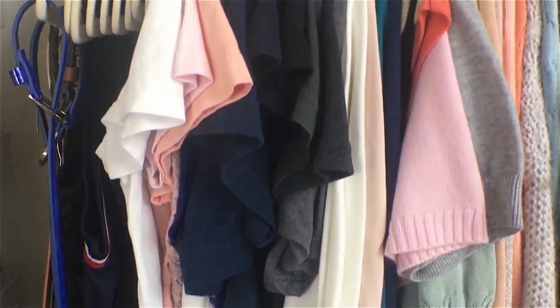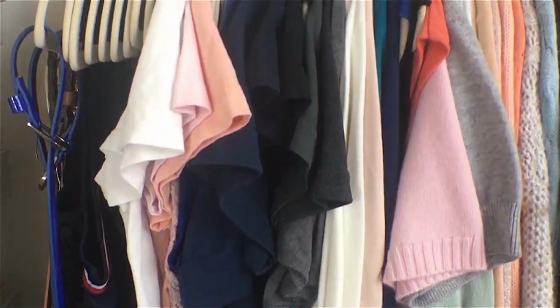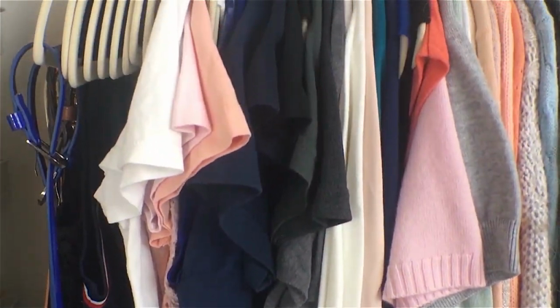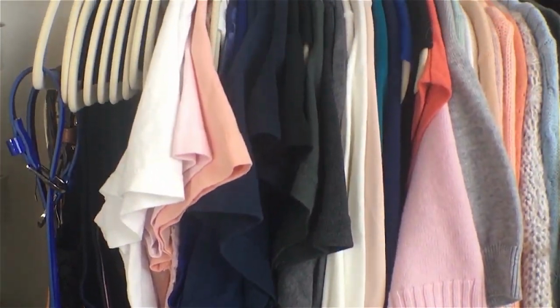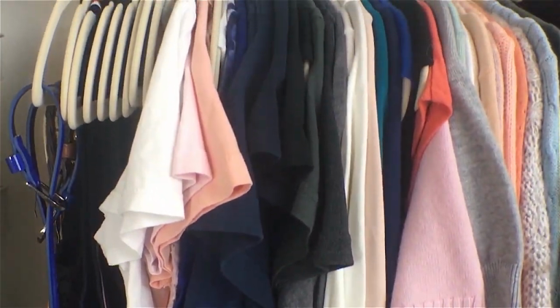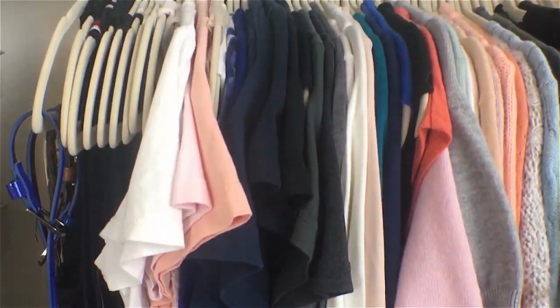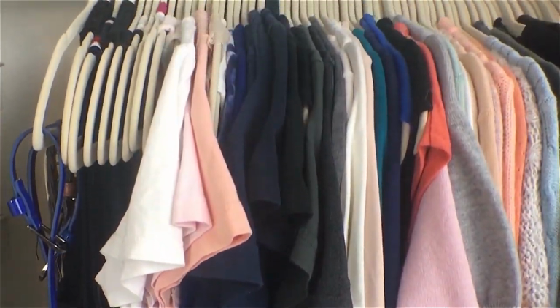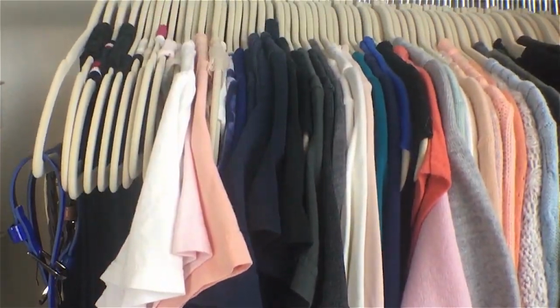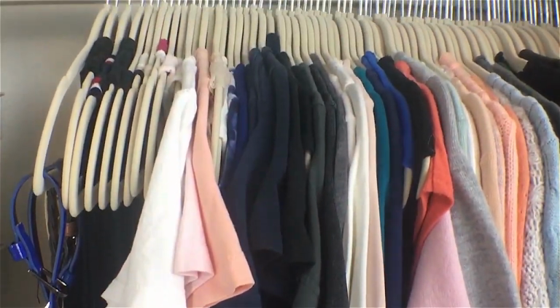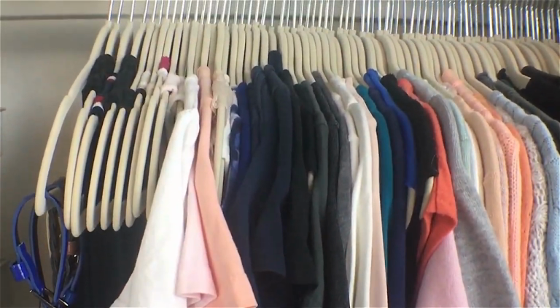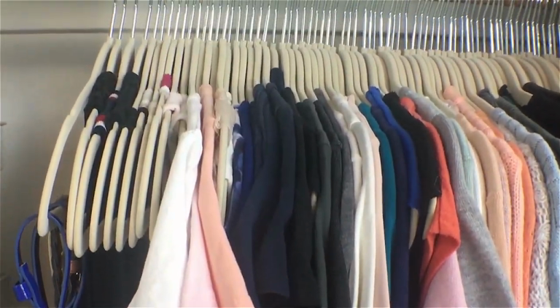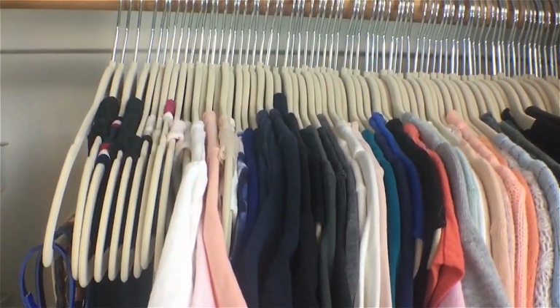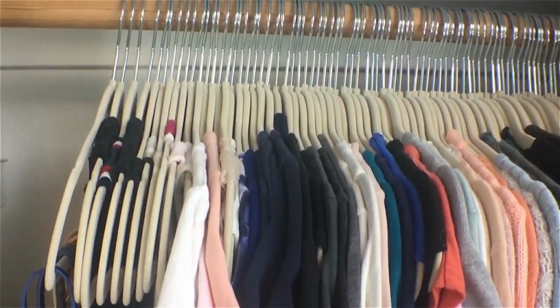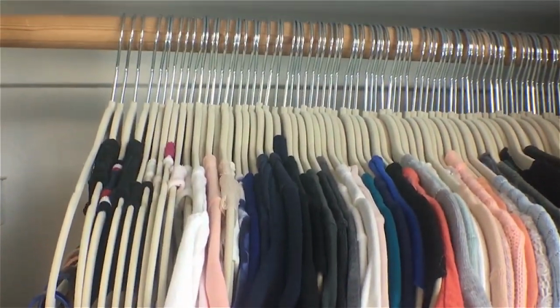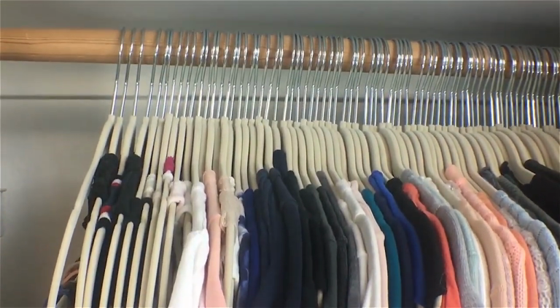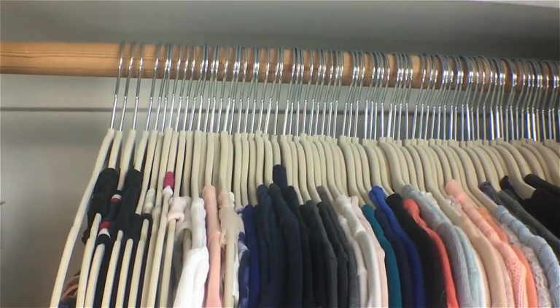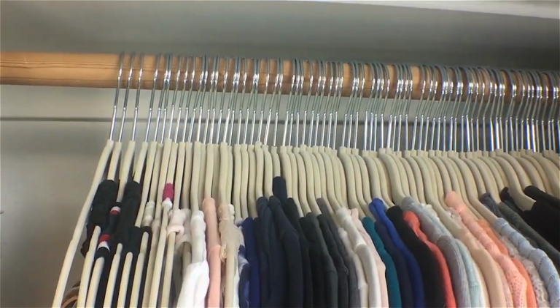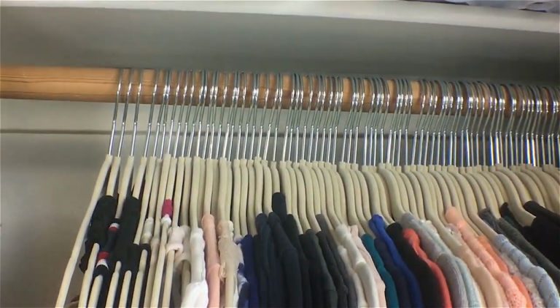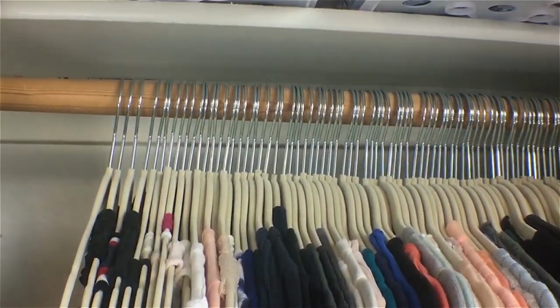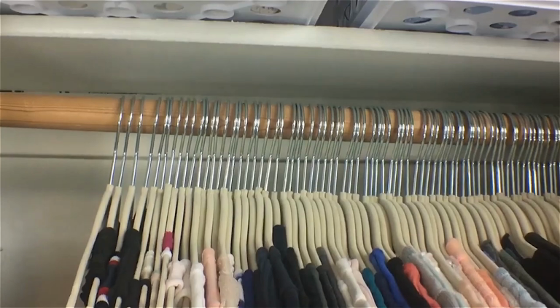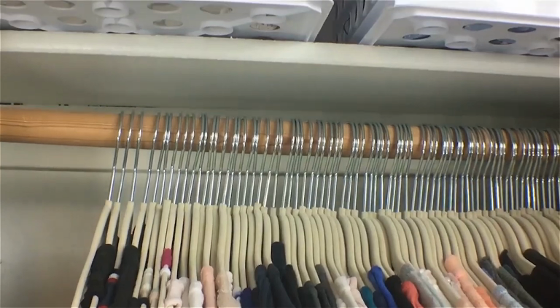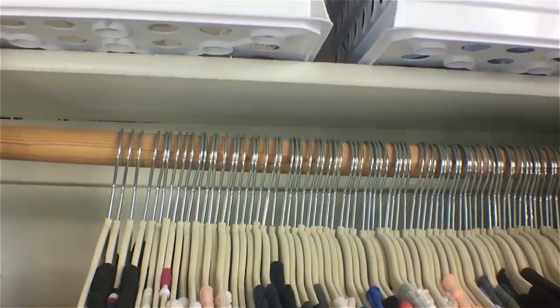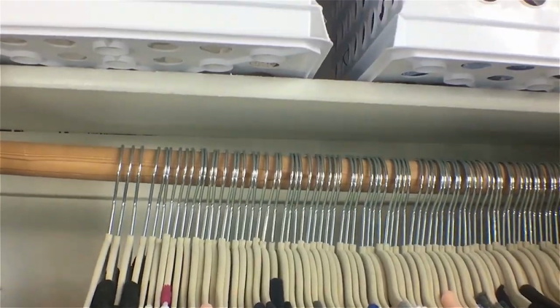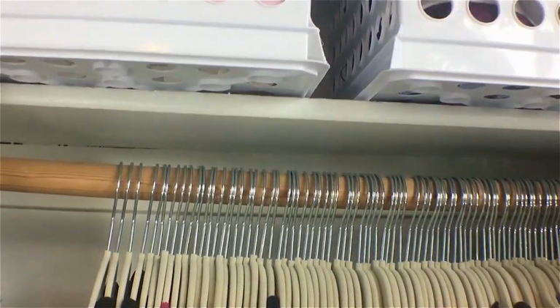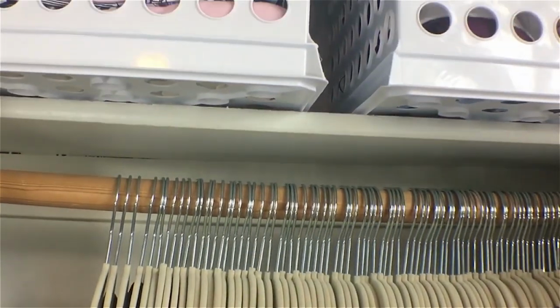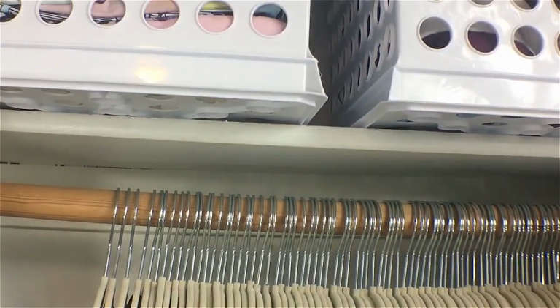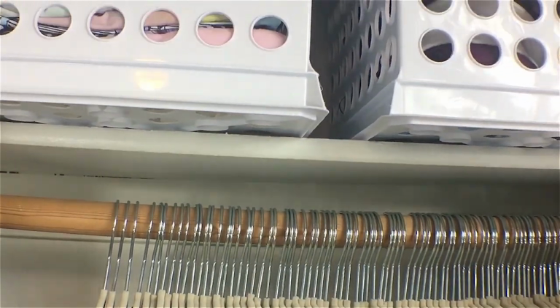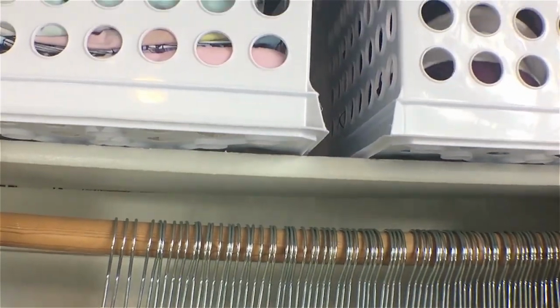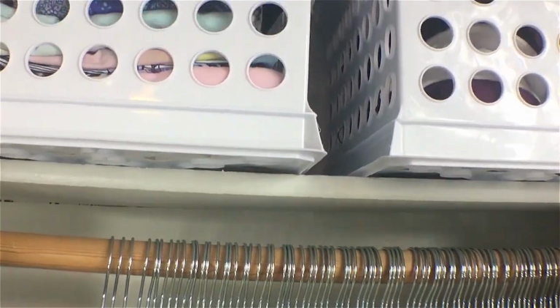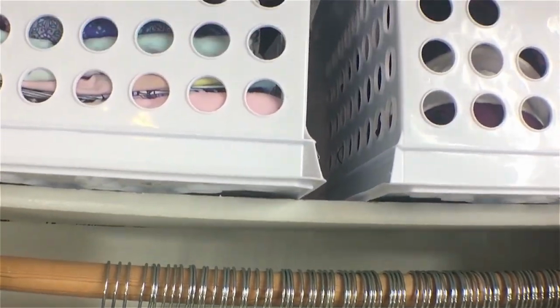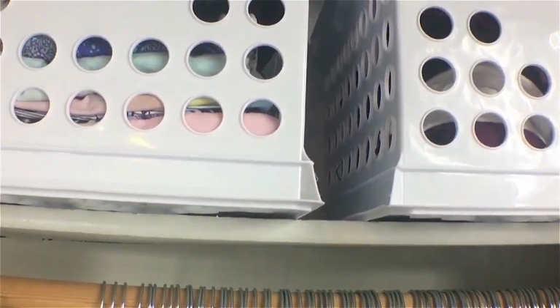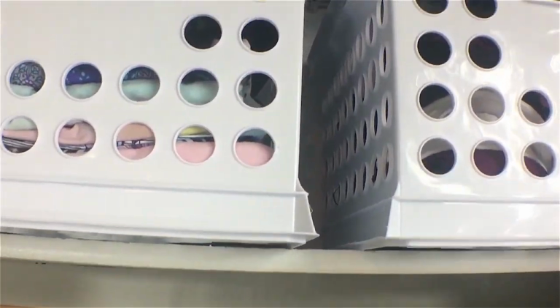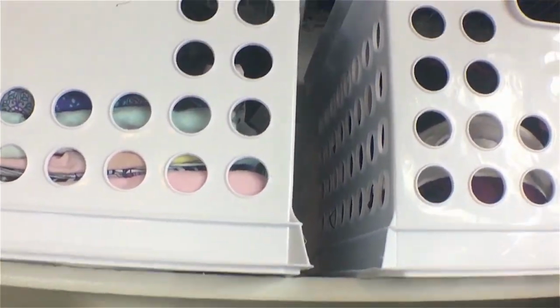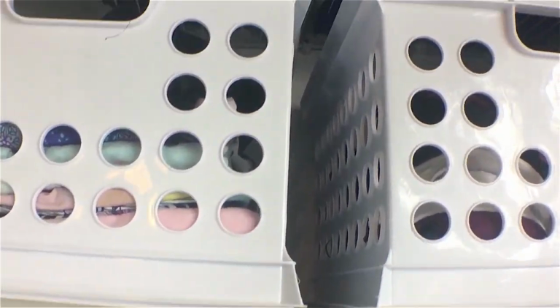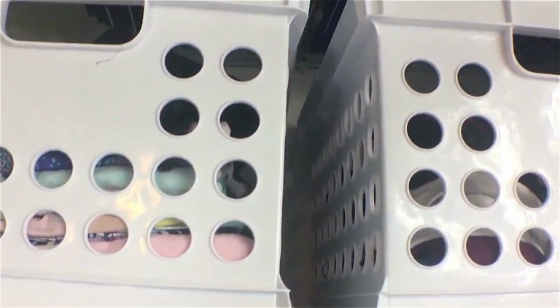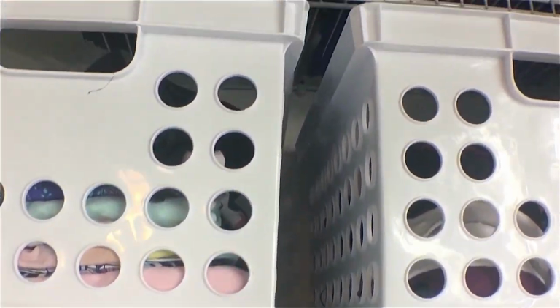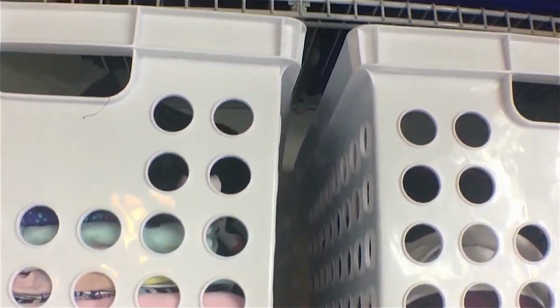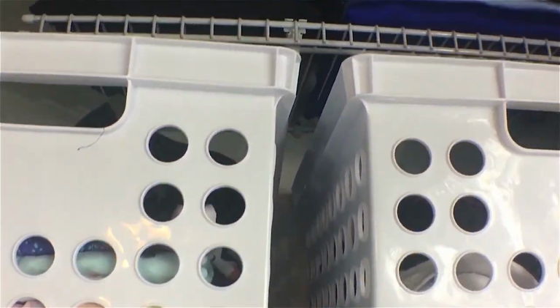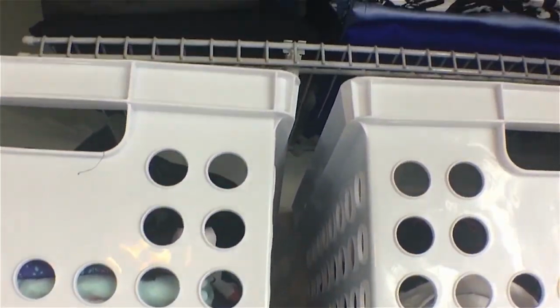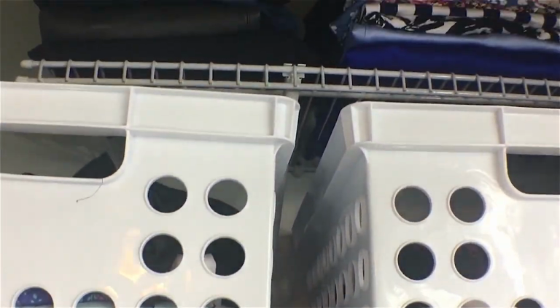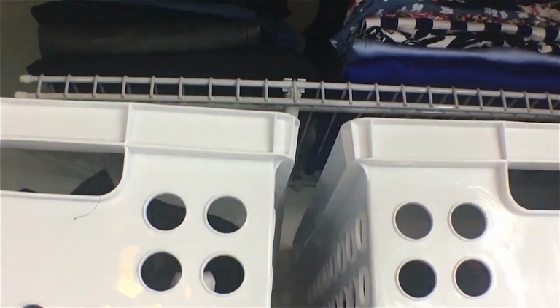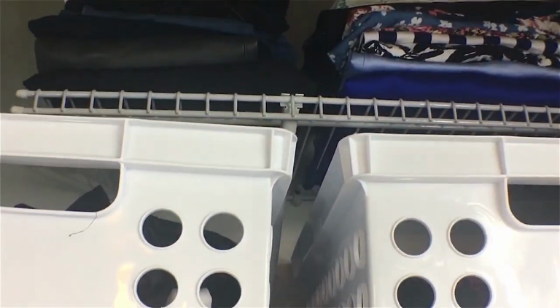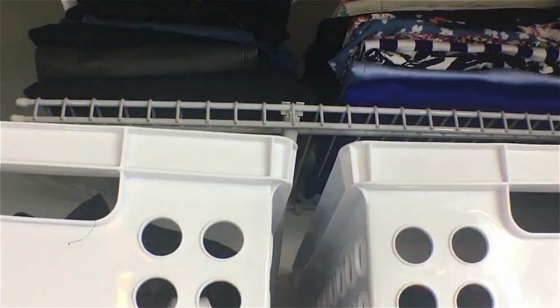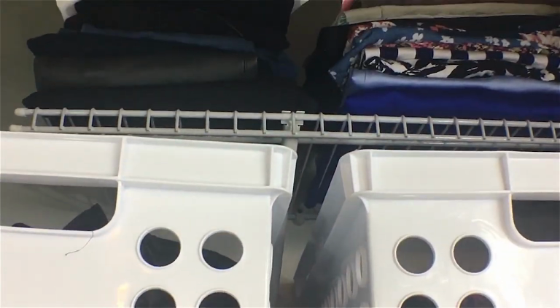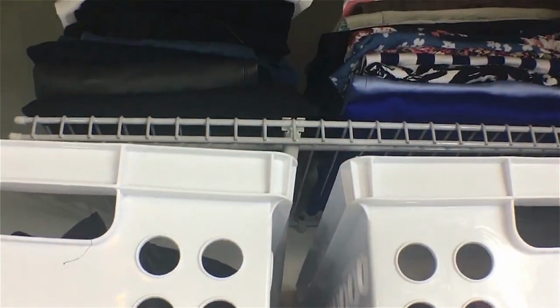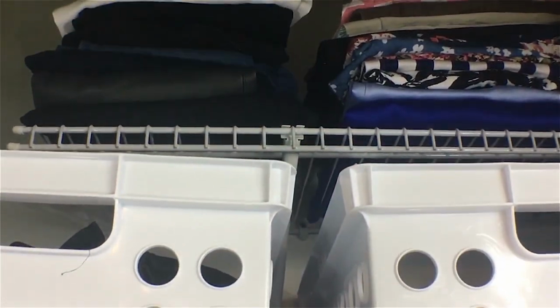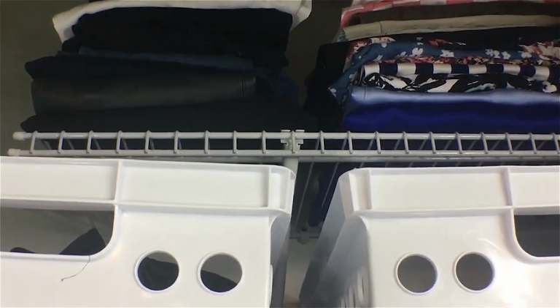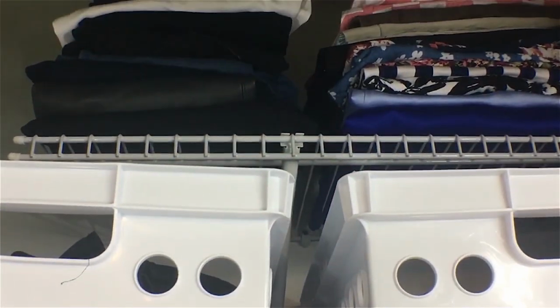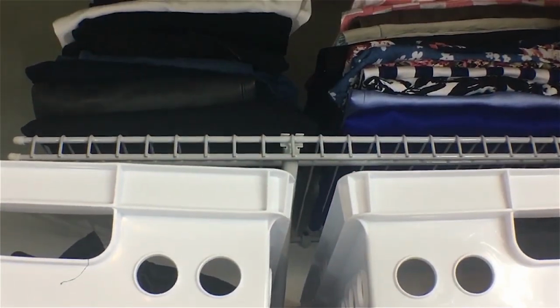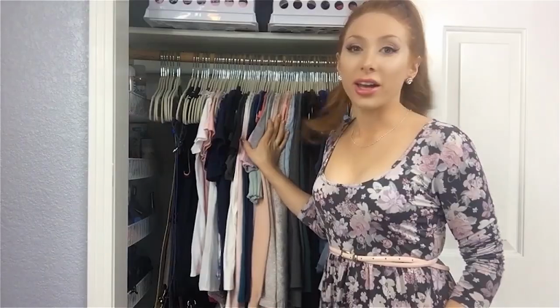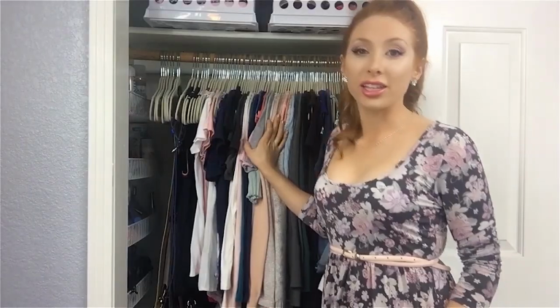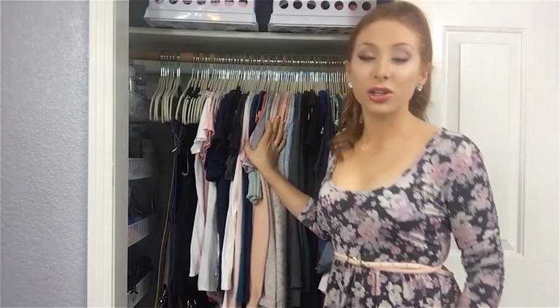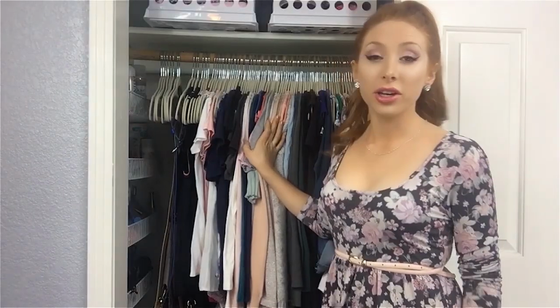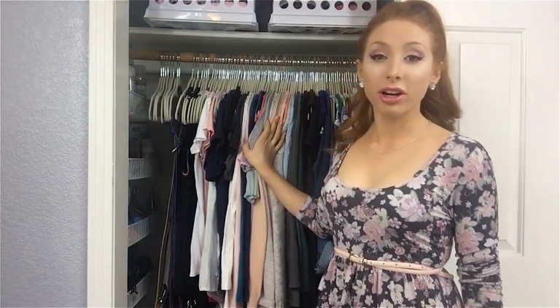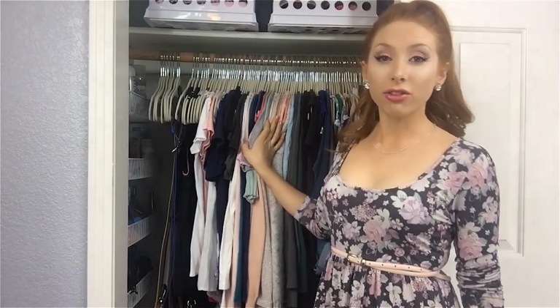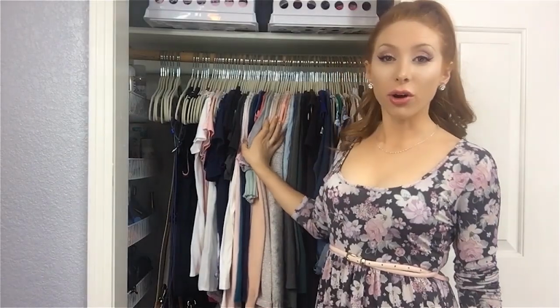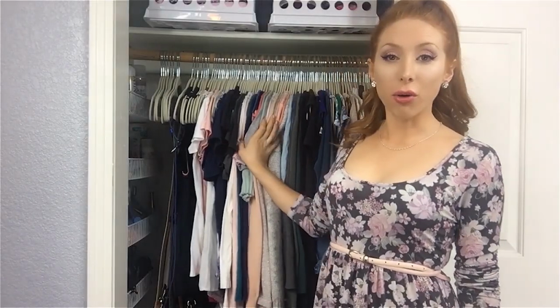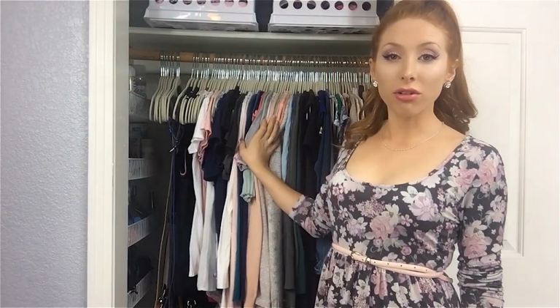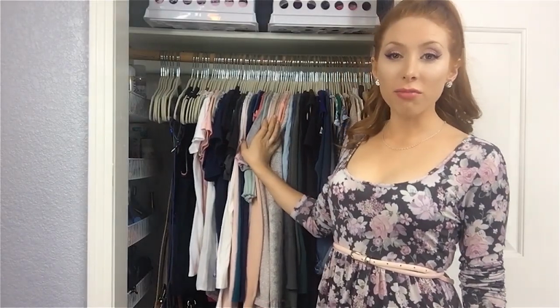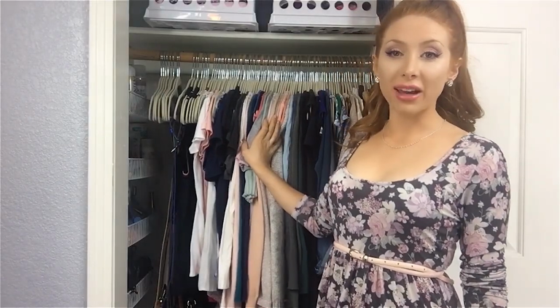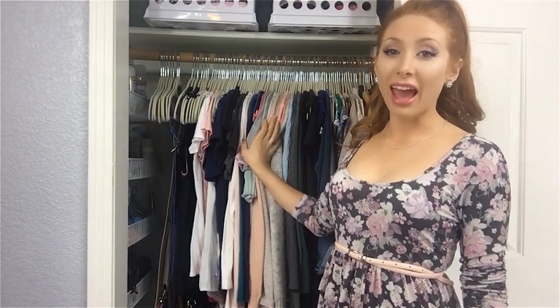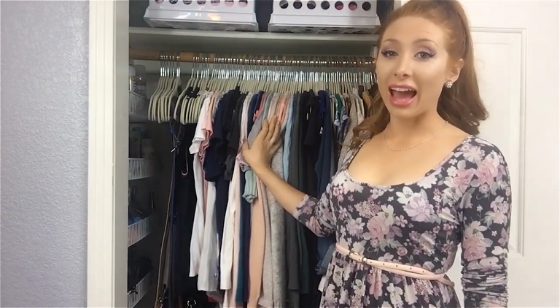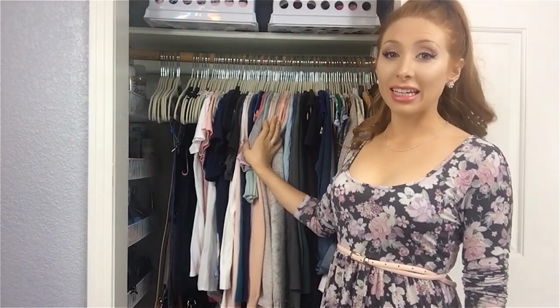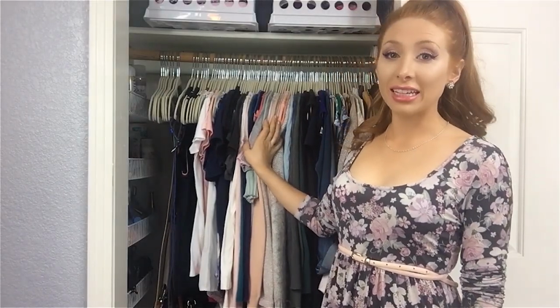If you have a tiny wardrobe, help is on the way — don't fear, it's gonna get better. This is a real person's closet, so it's not gonna look like an Instagram closet. It's not color coordinated or fantastically organized, but it functions really well.